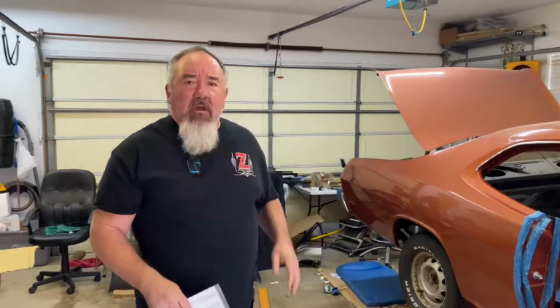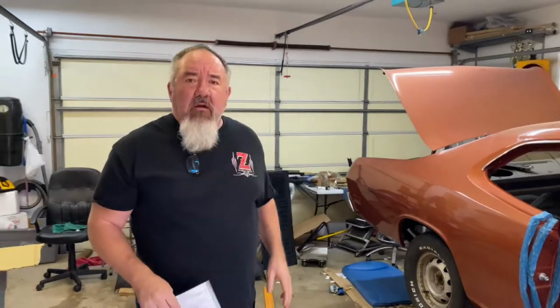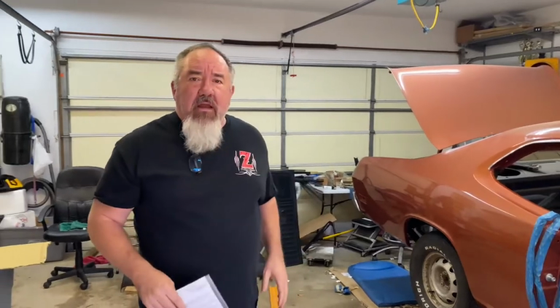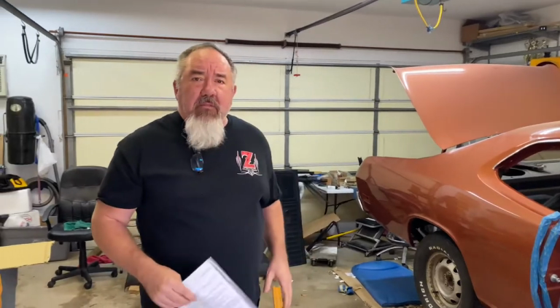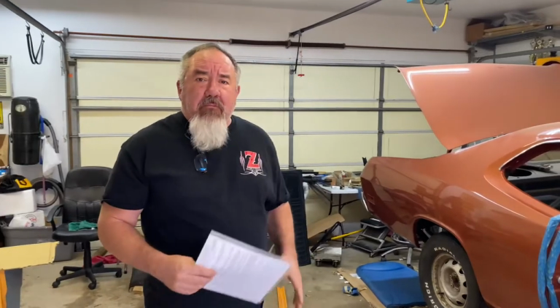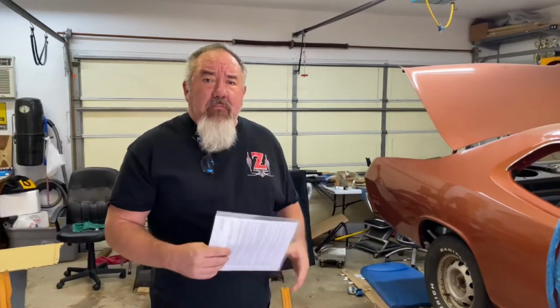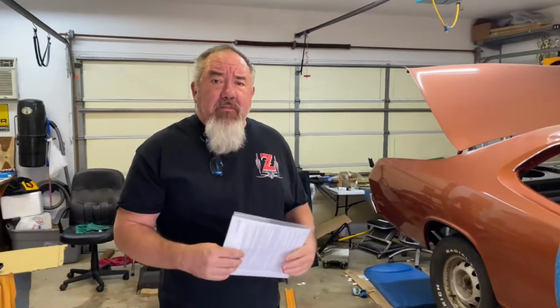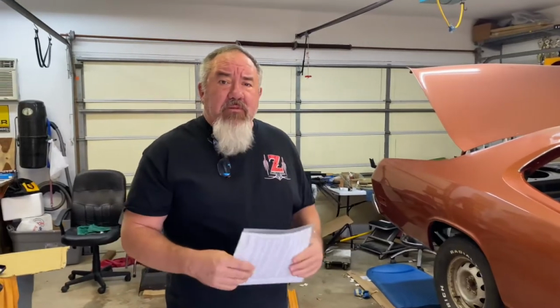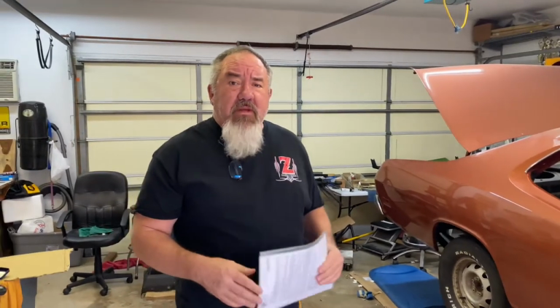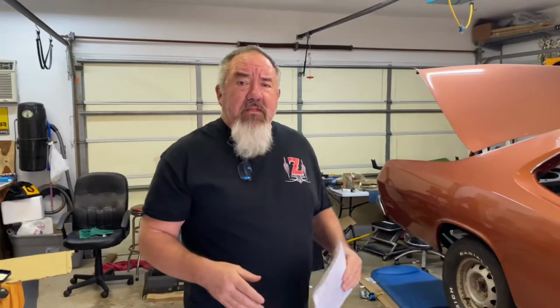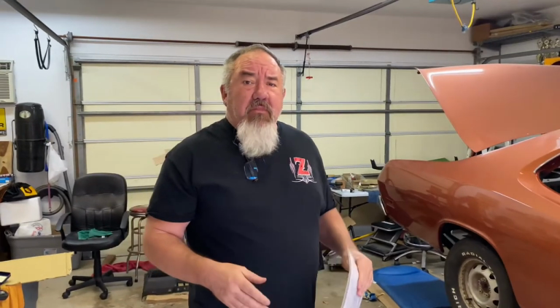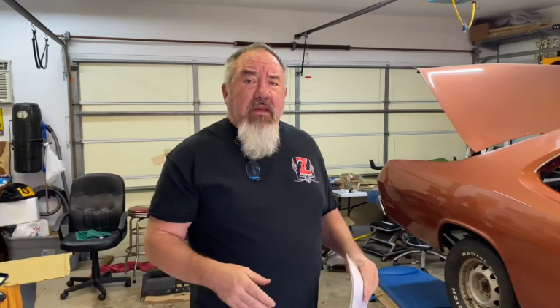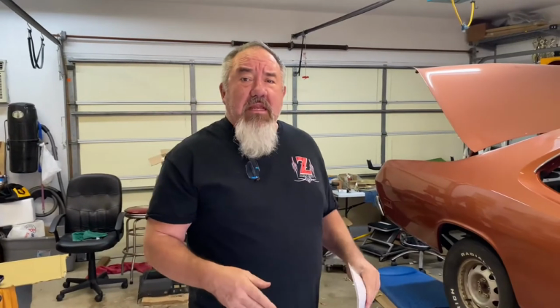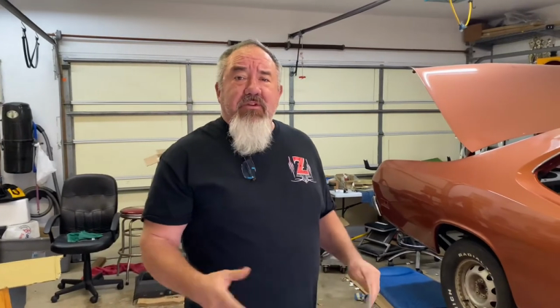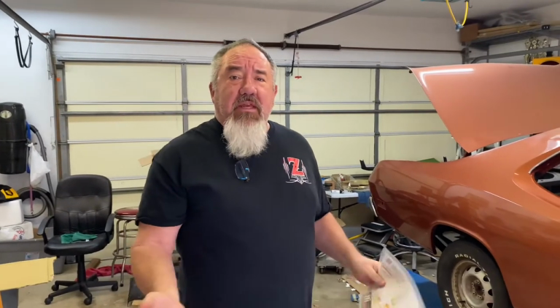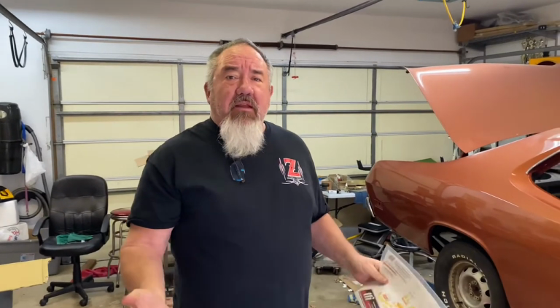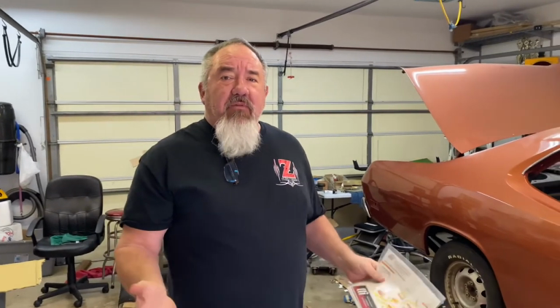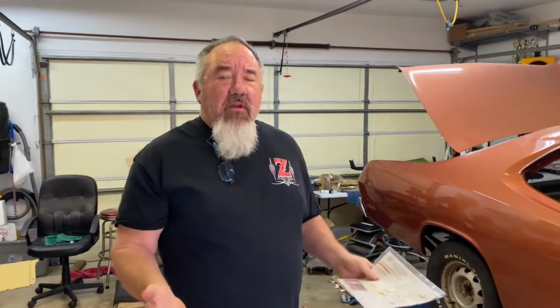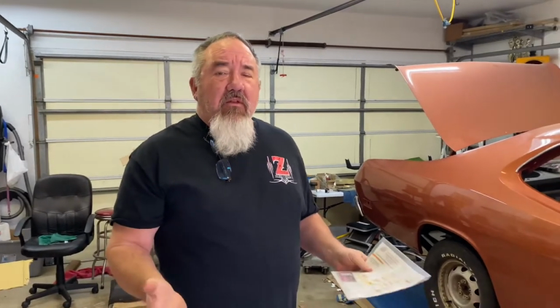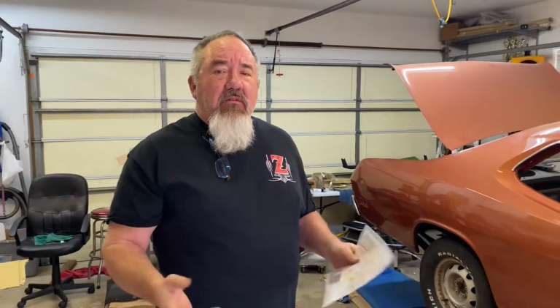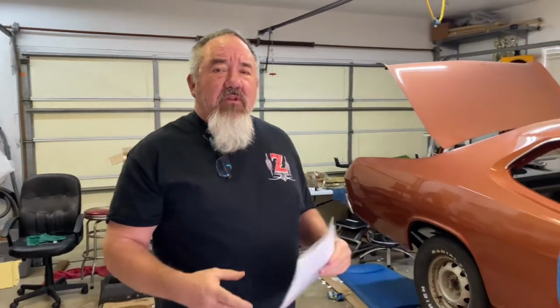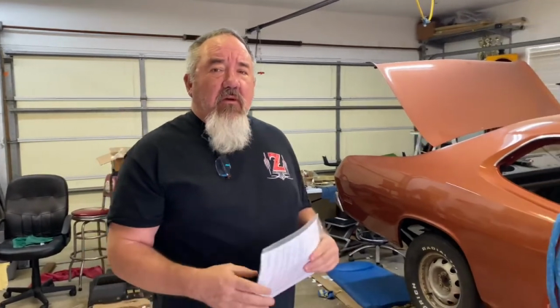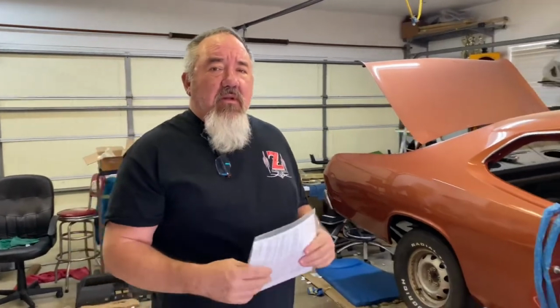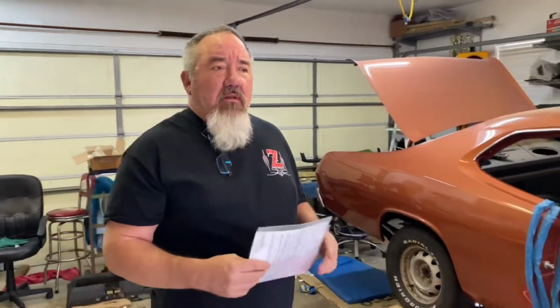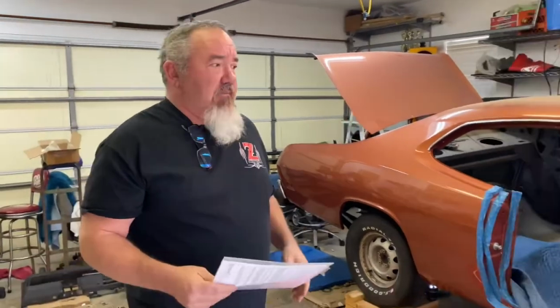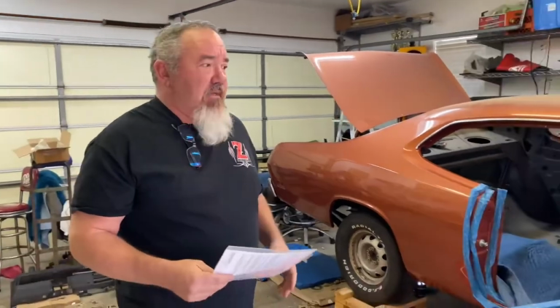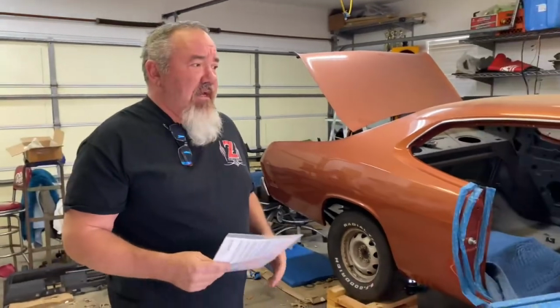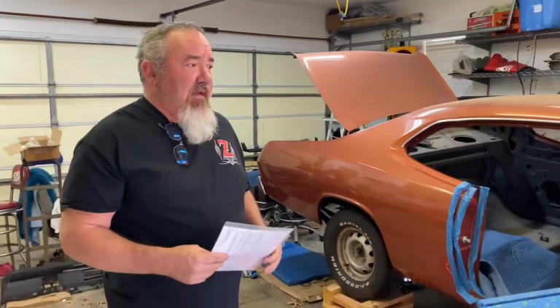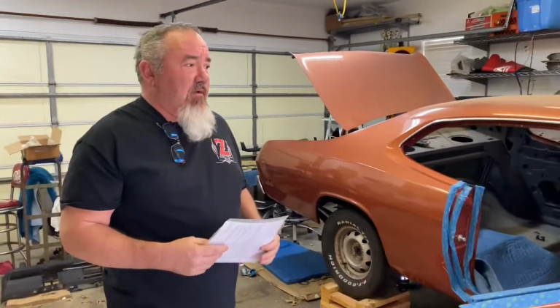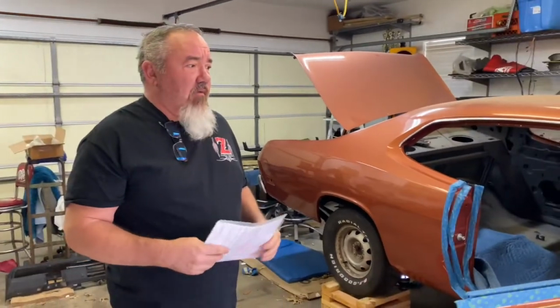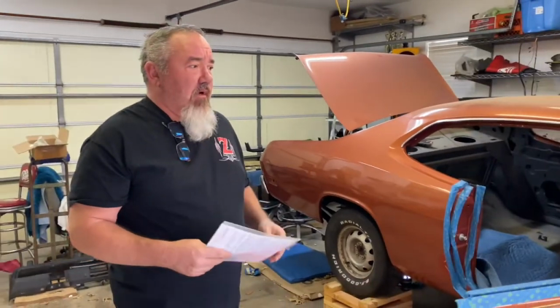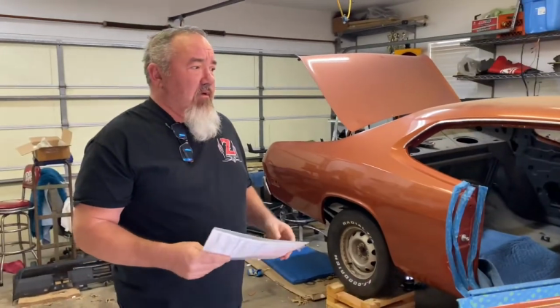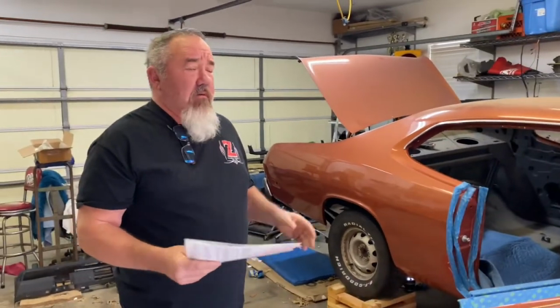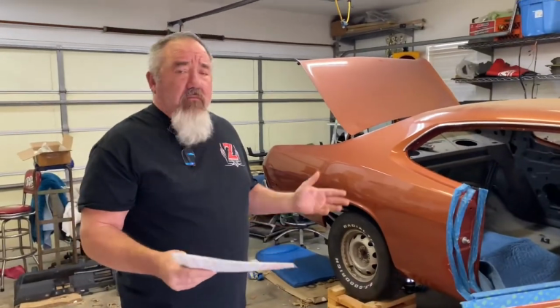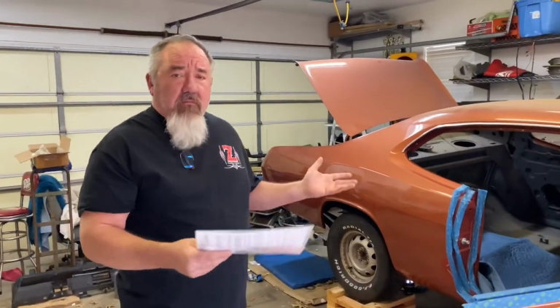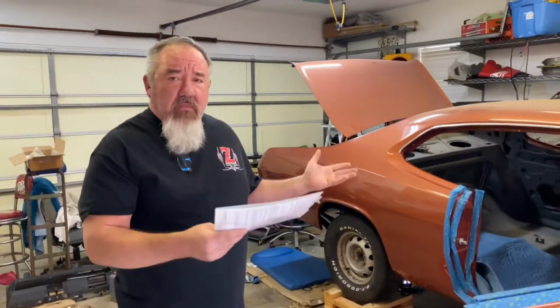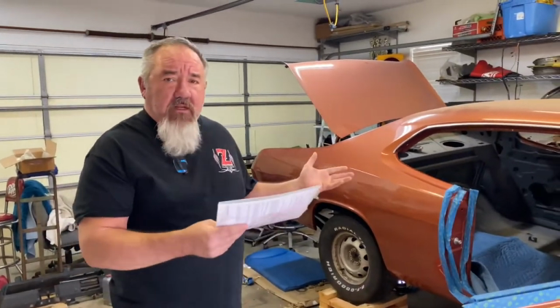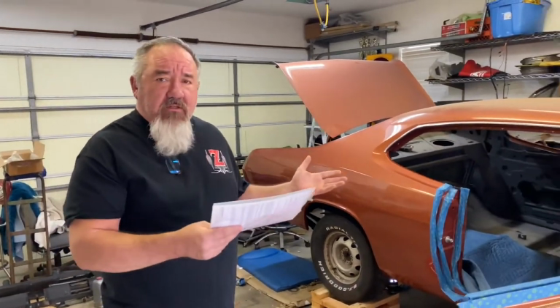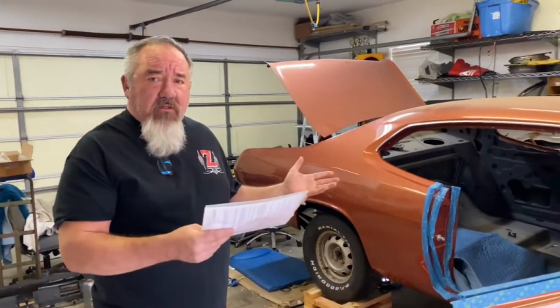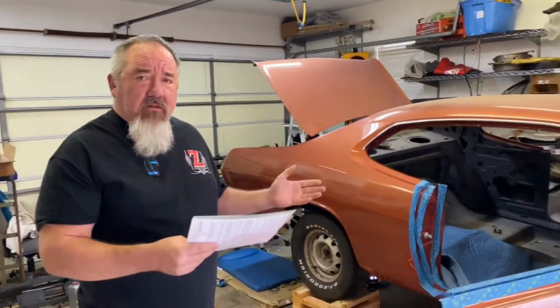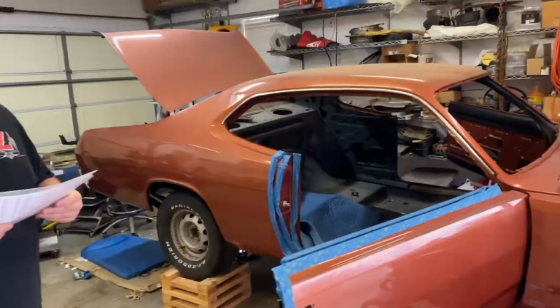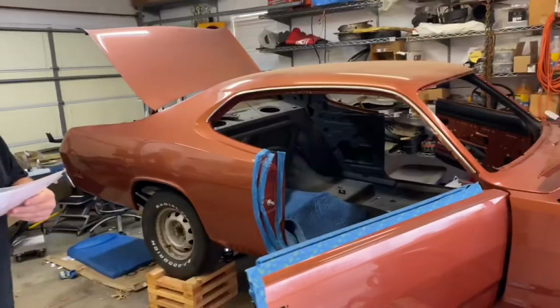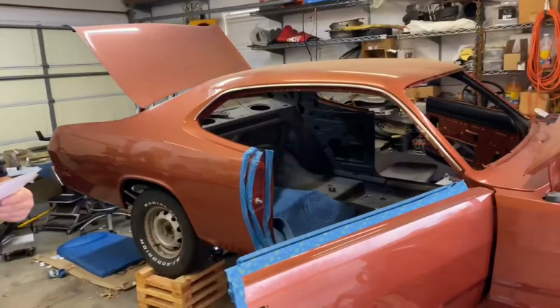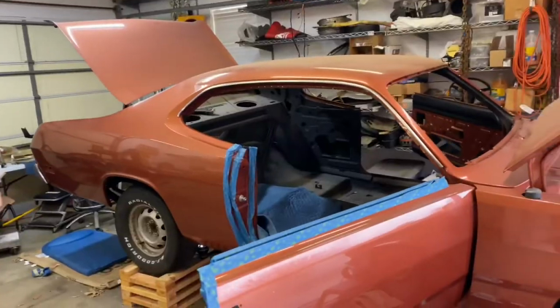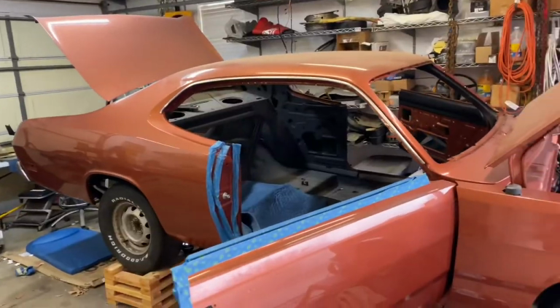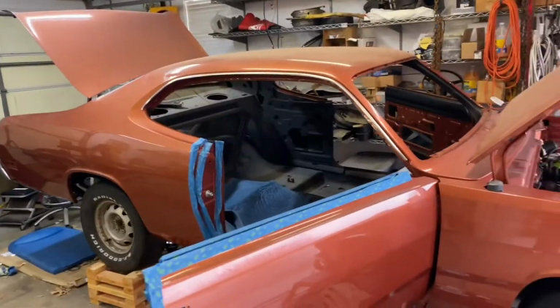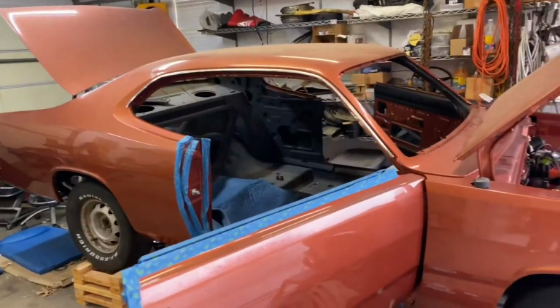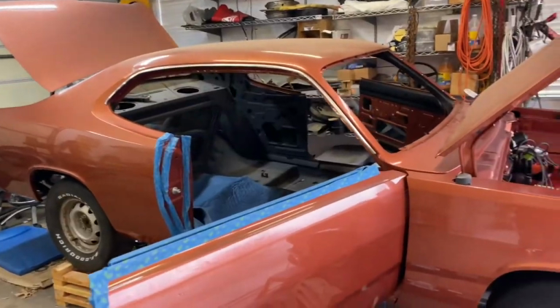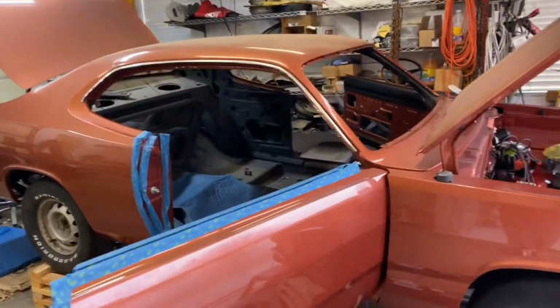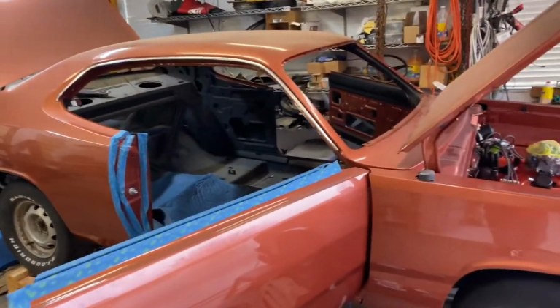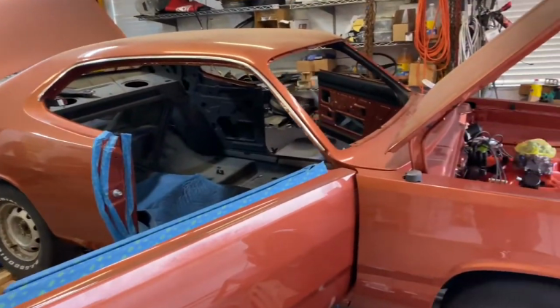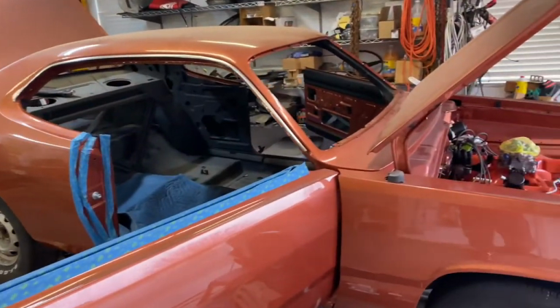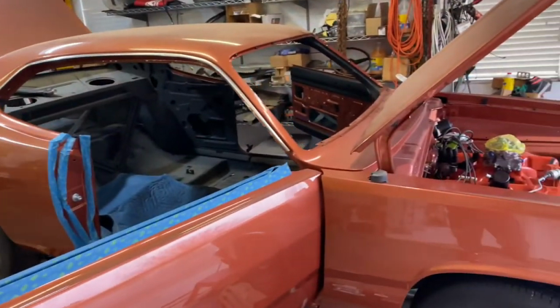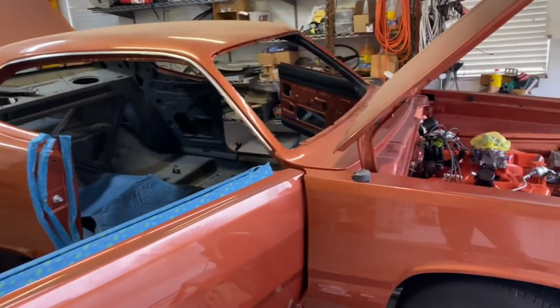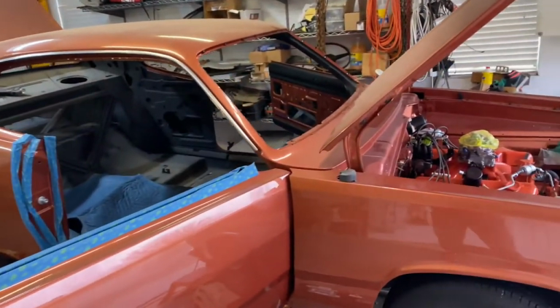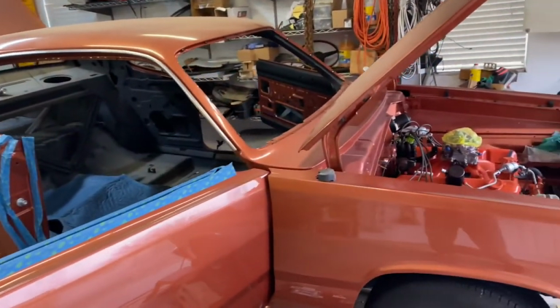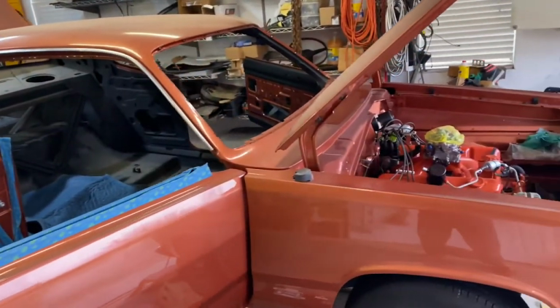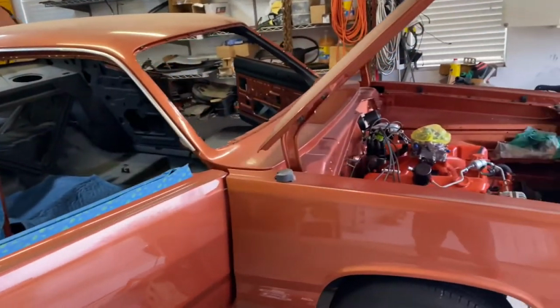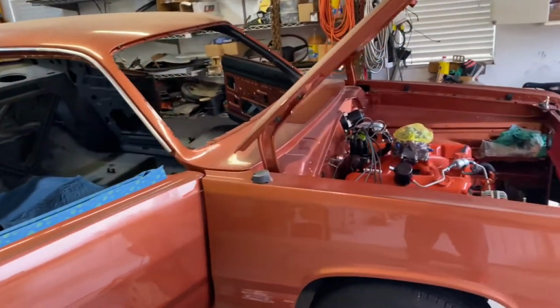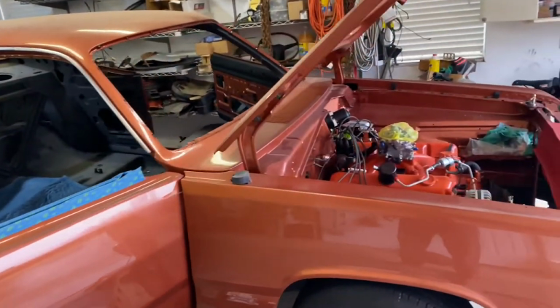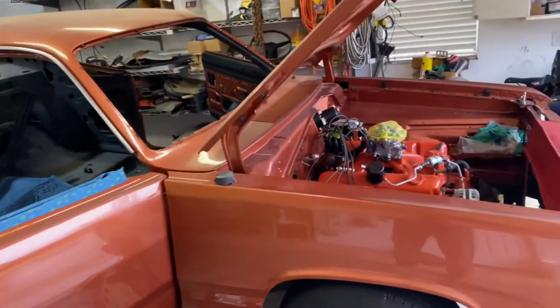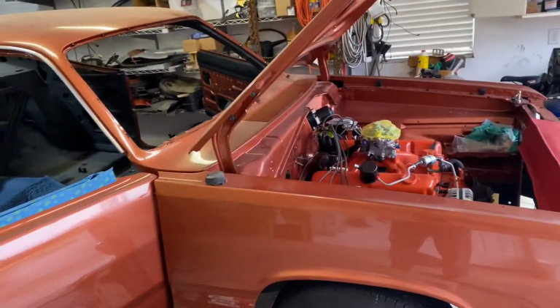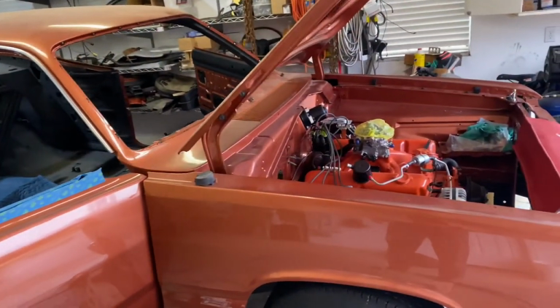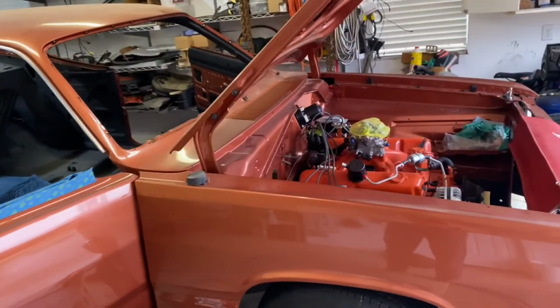Here I am at Bubba's Basic Mechanics again for another installment. Today working on my Duster. I'm ready to put on the TTI exhaust system.